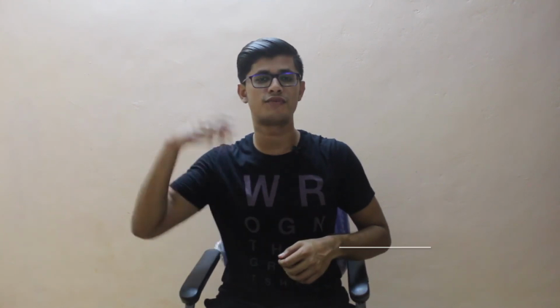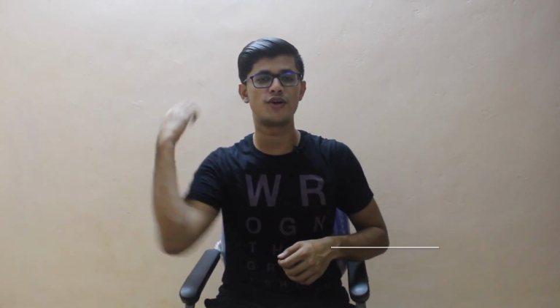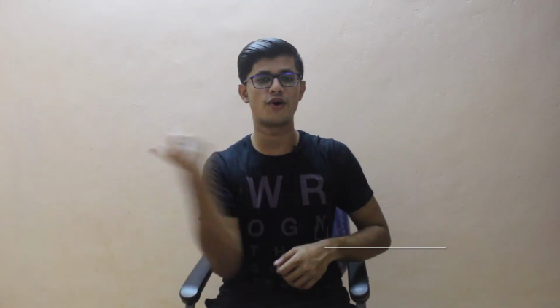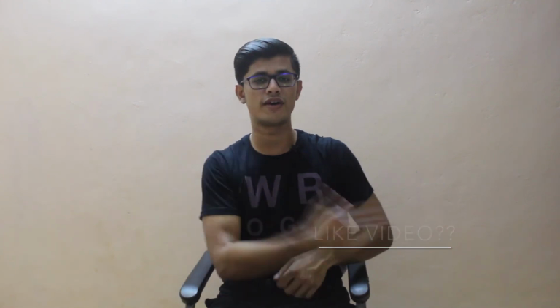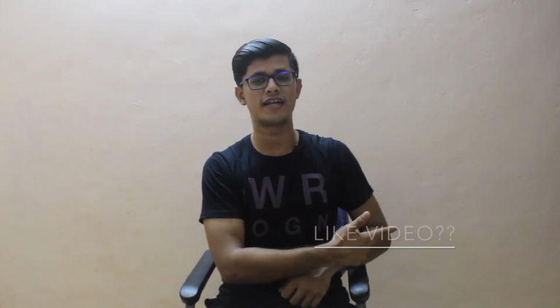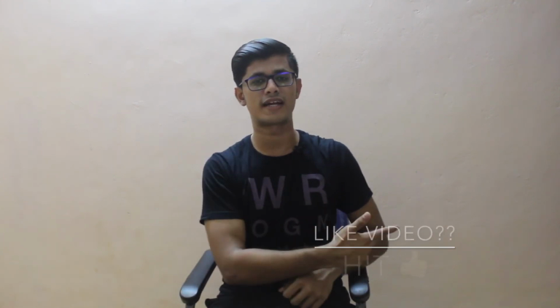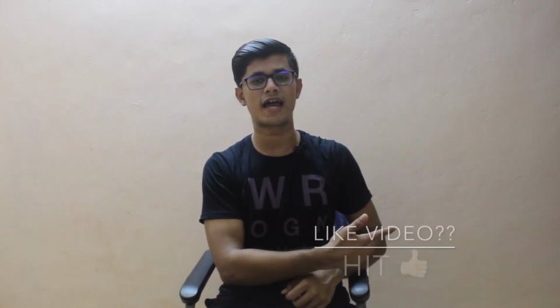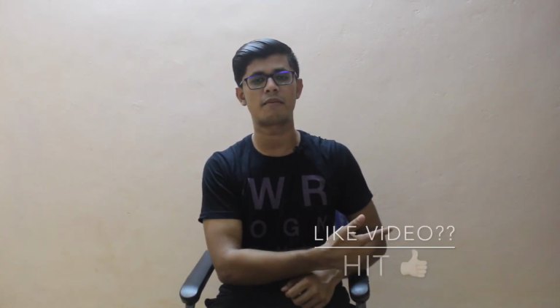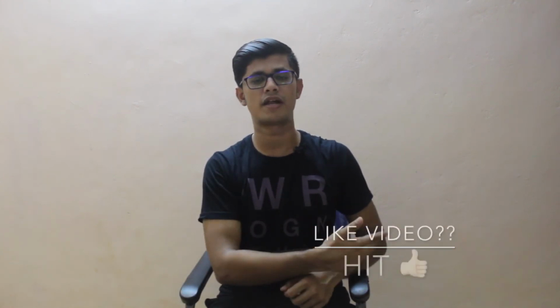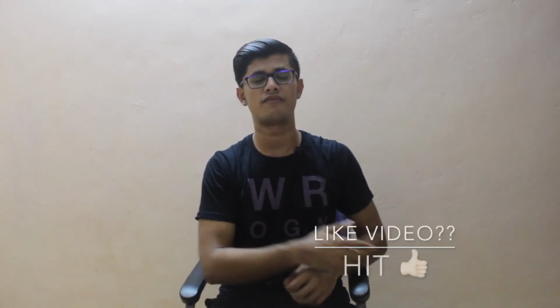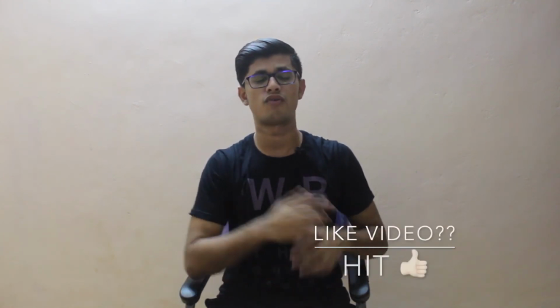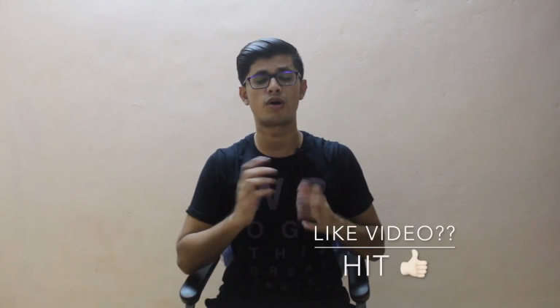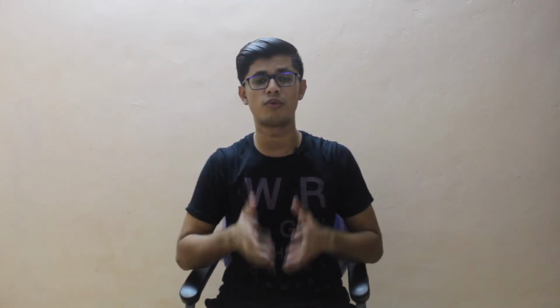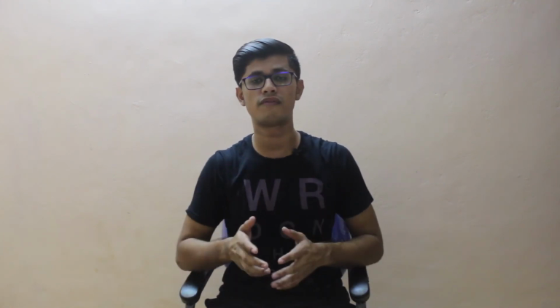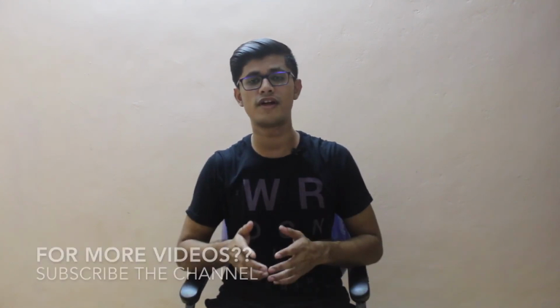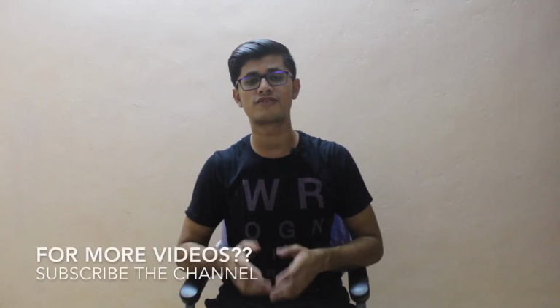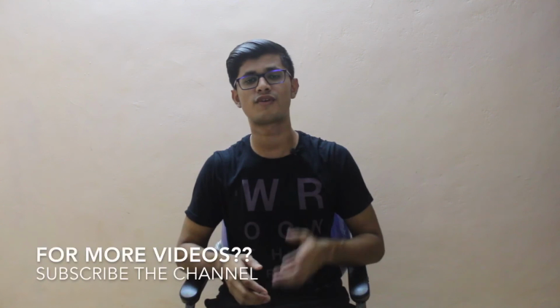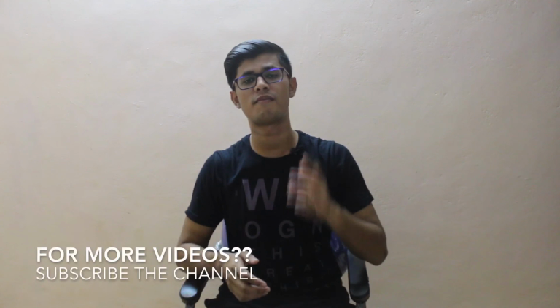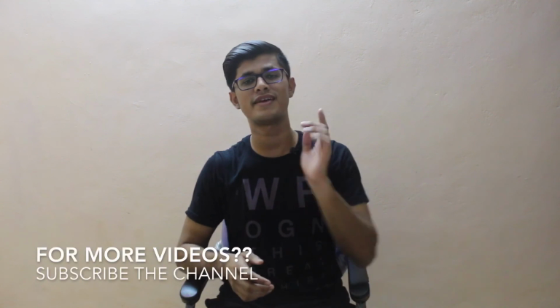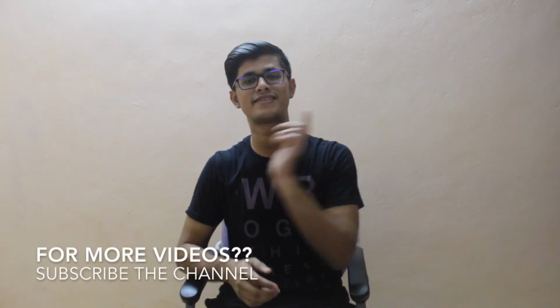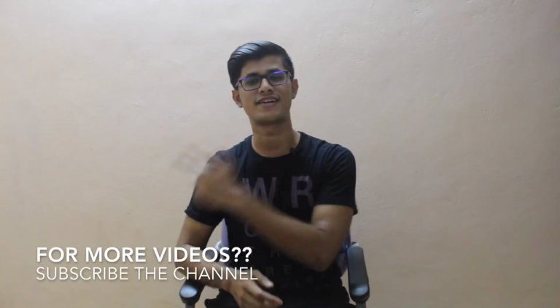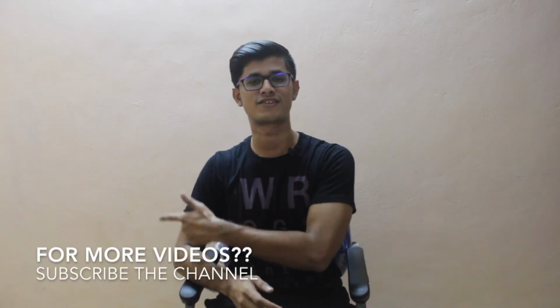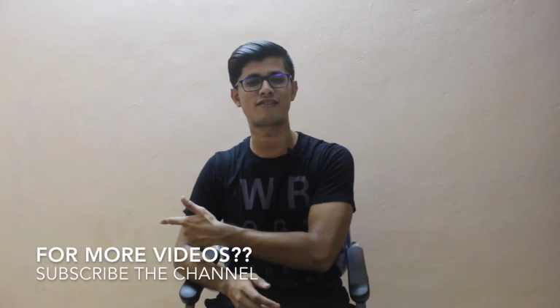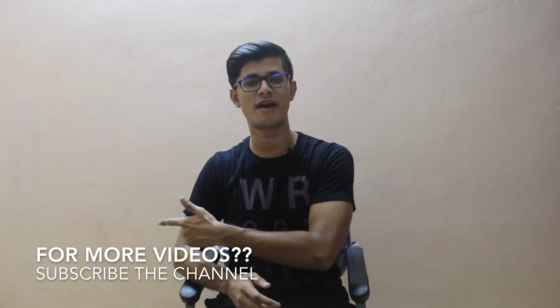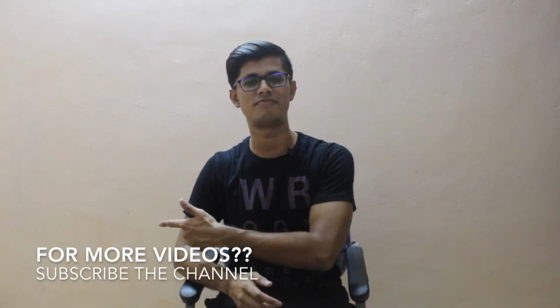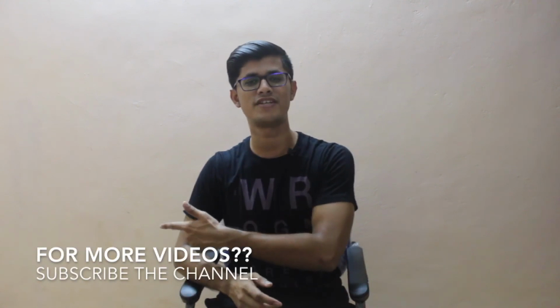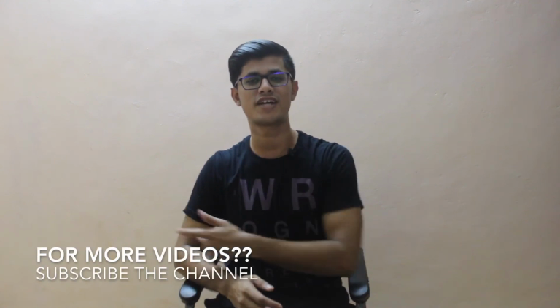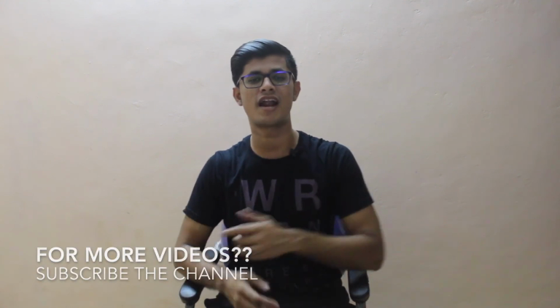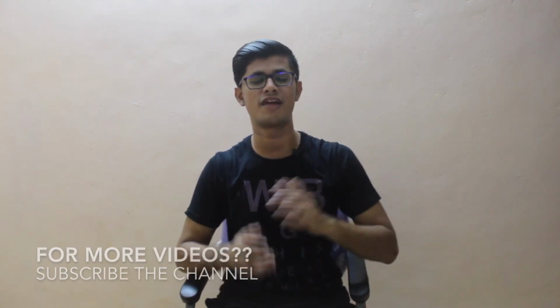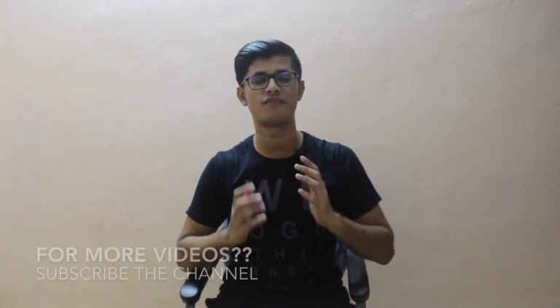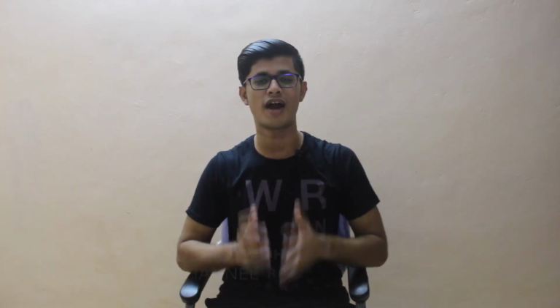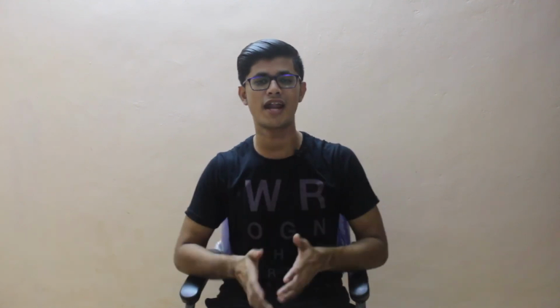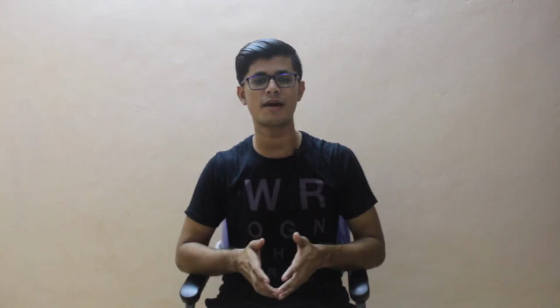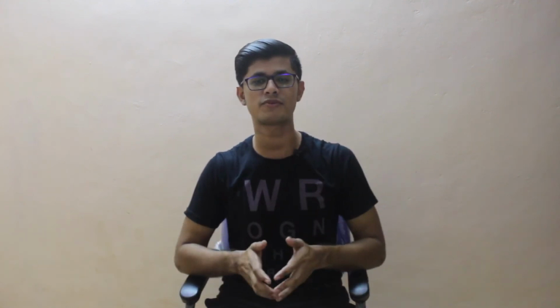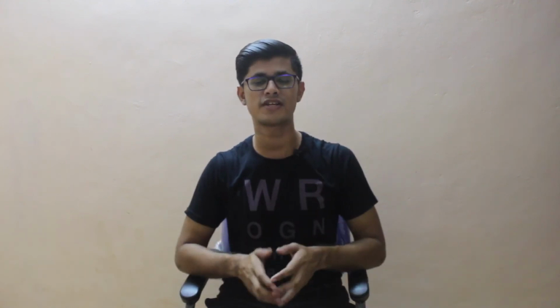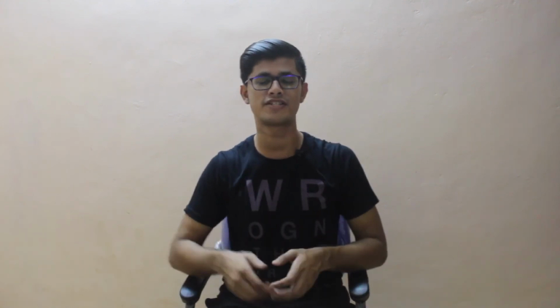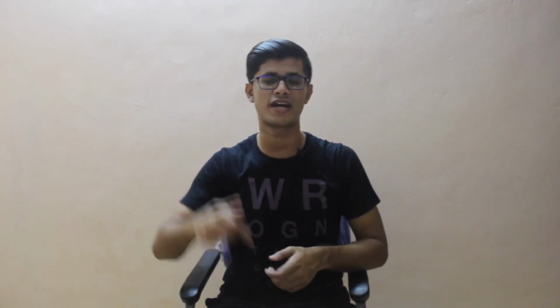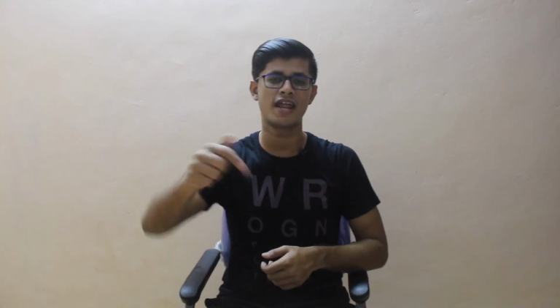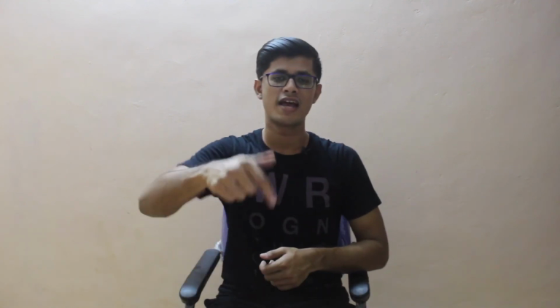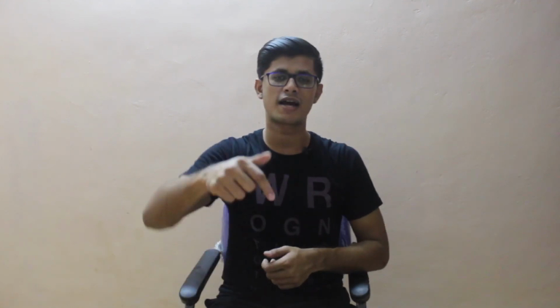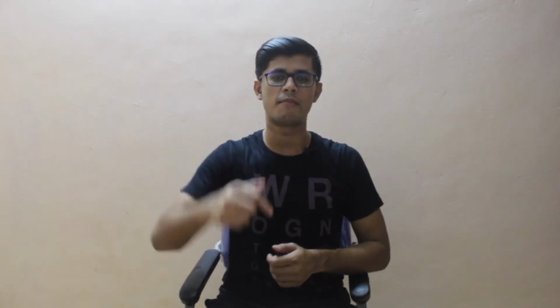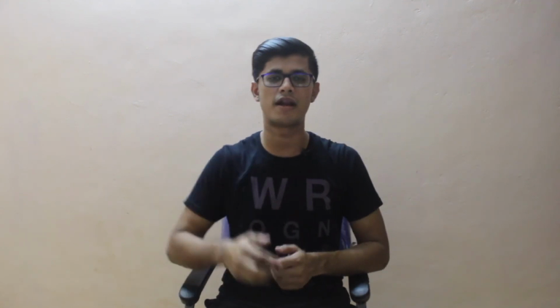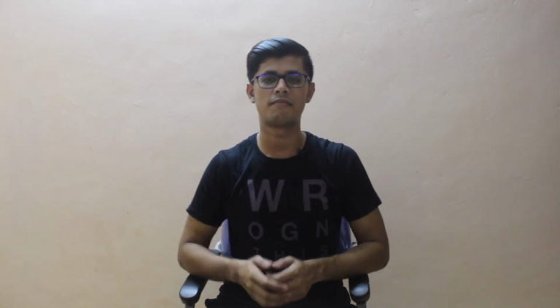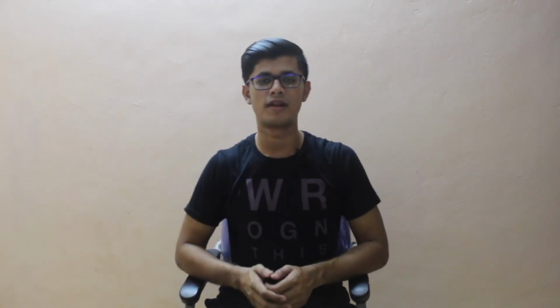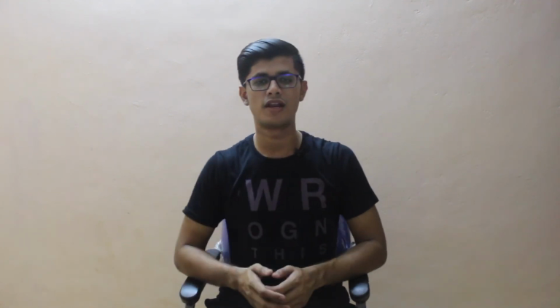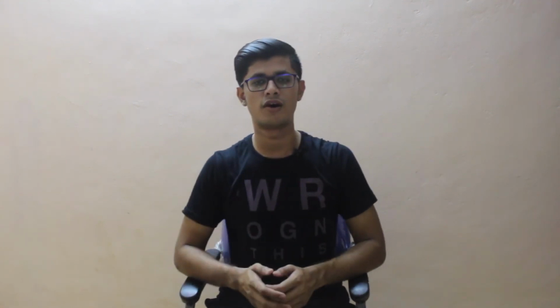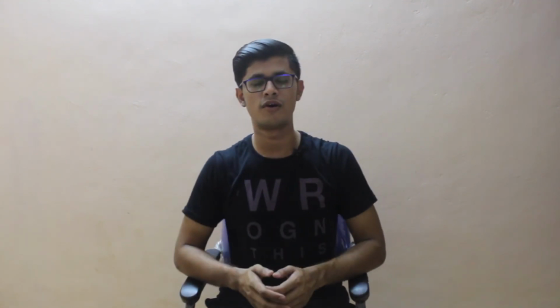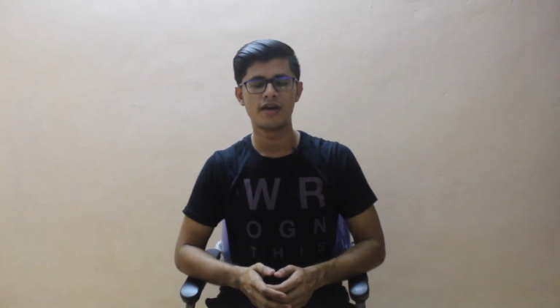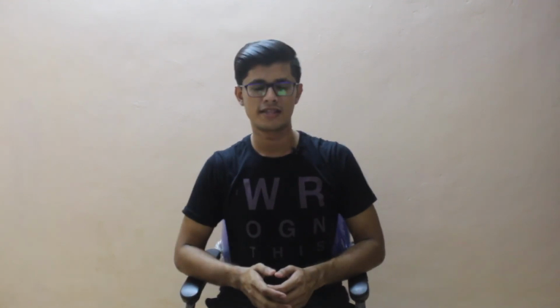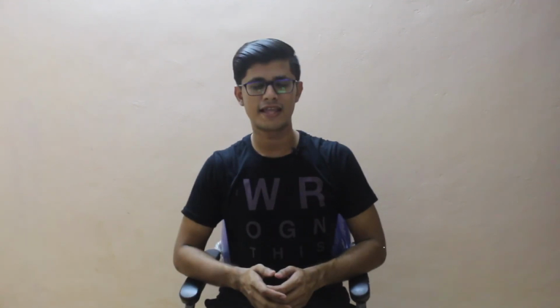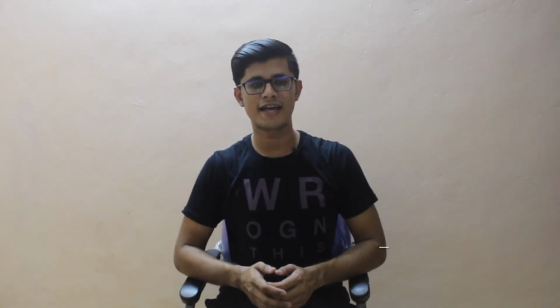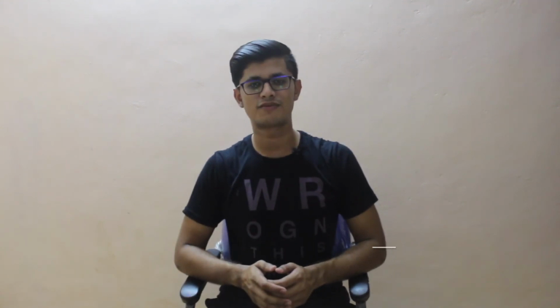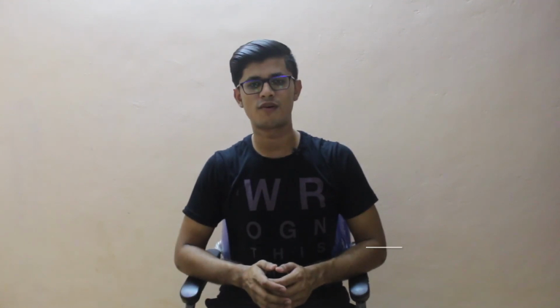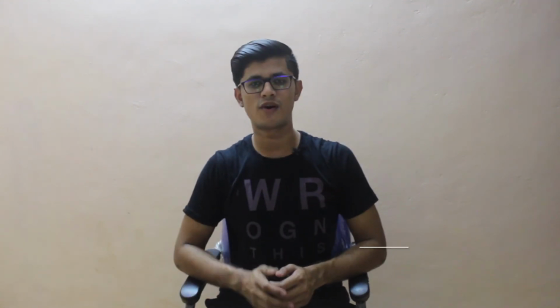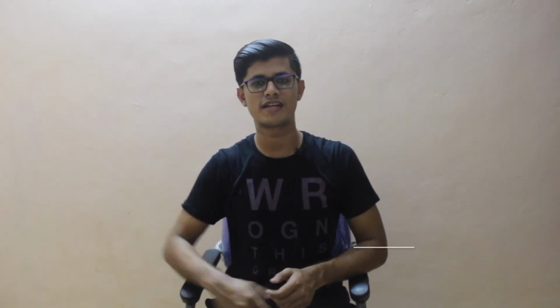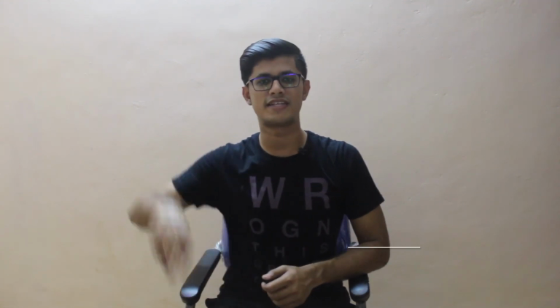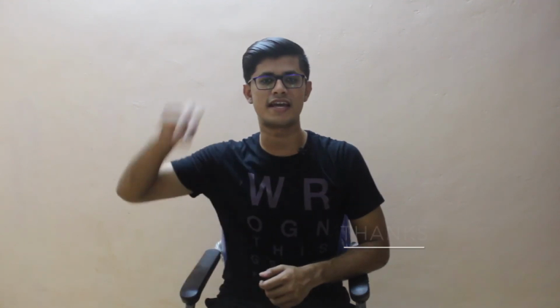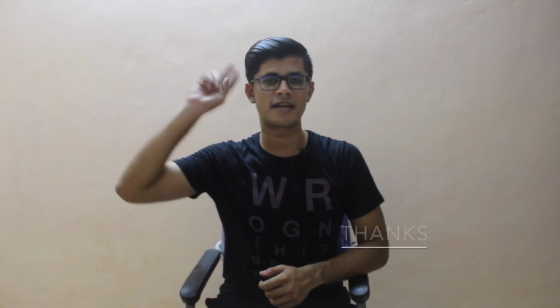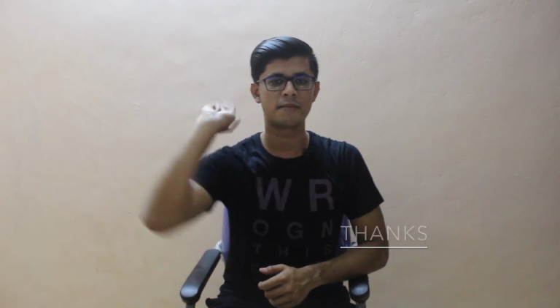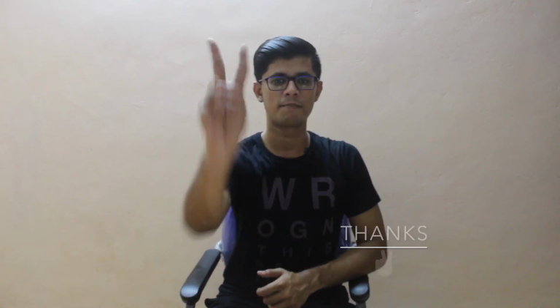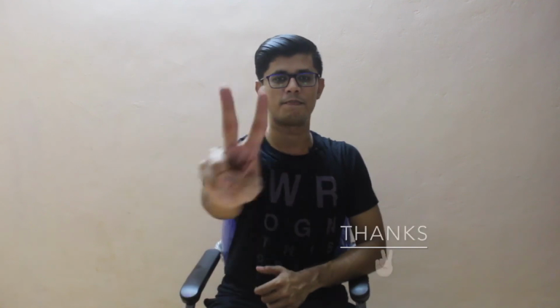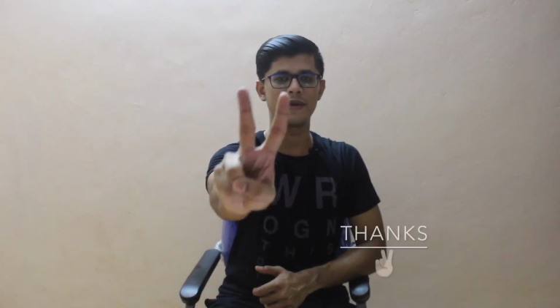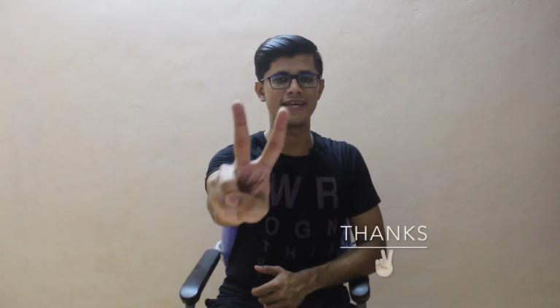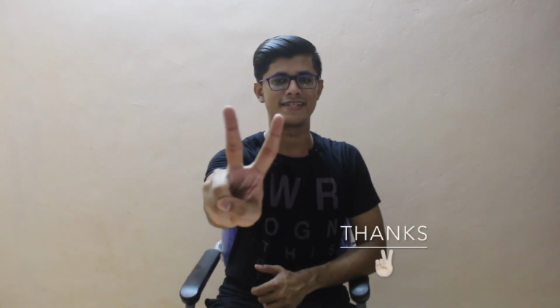That's it from me guys. If you liked this video, hit that like button. If you want more videos, subscribe to the channel. If you have any comments, comment below. Thanks for watching — peace!